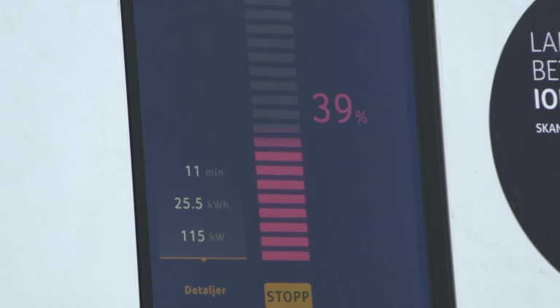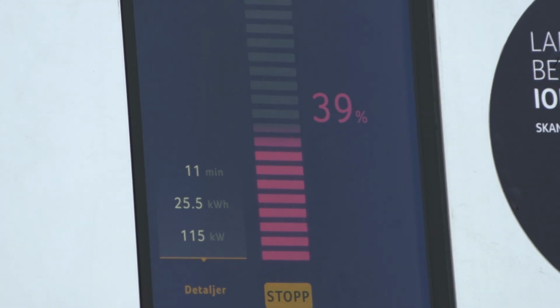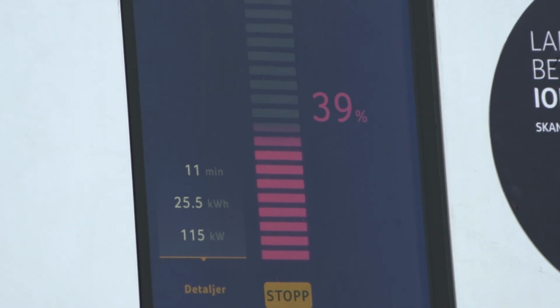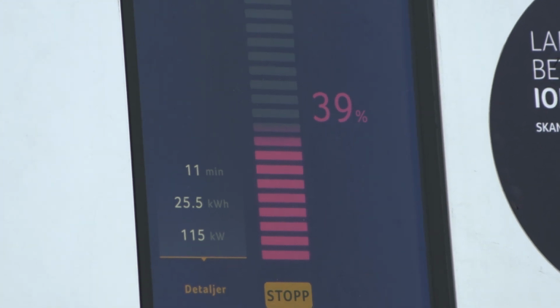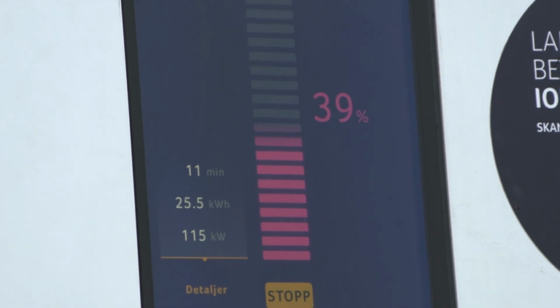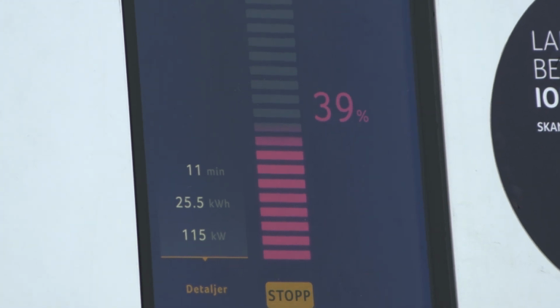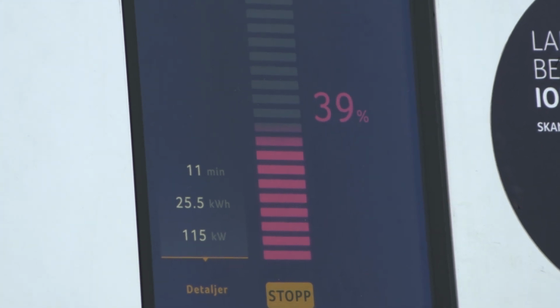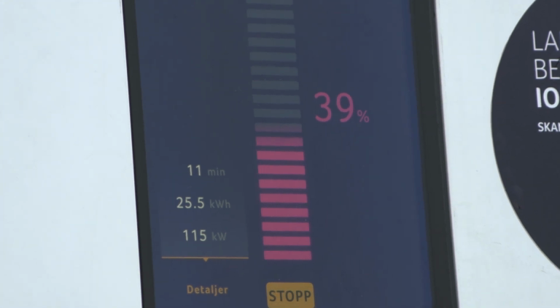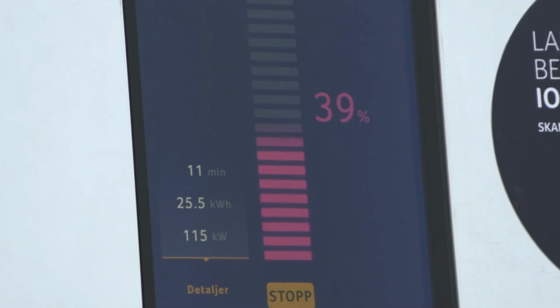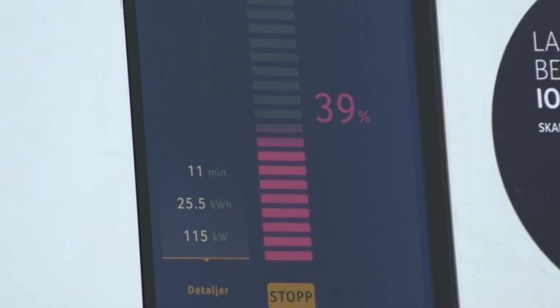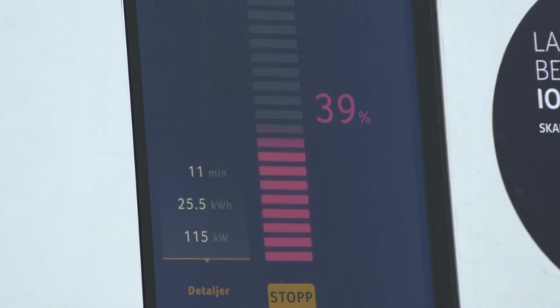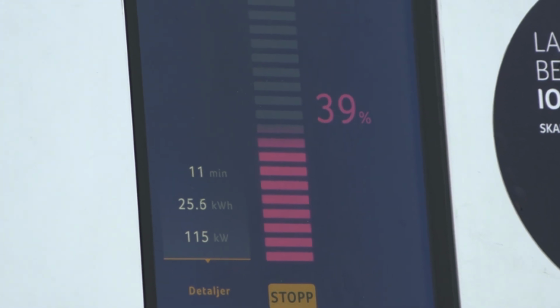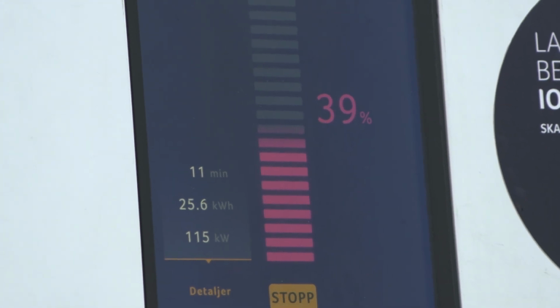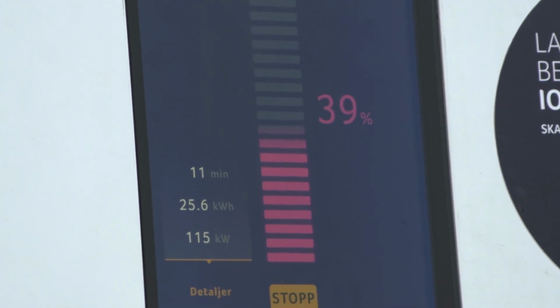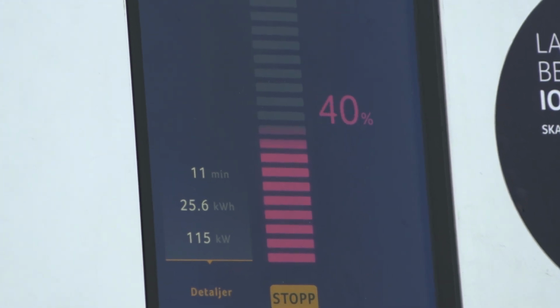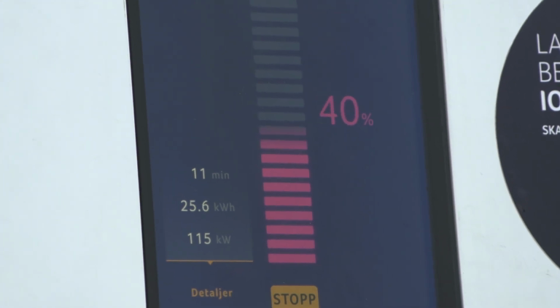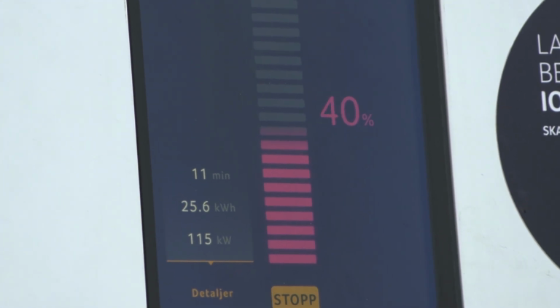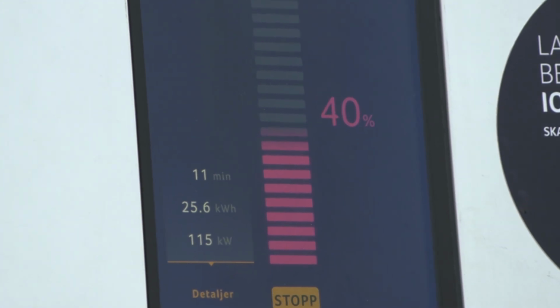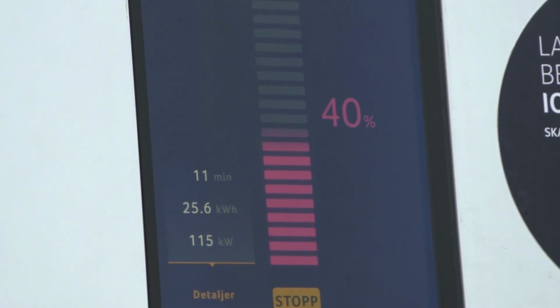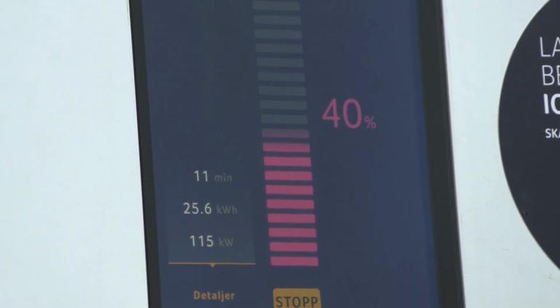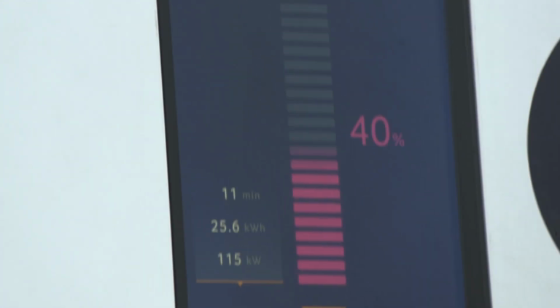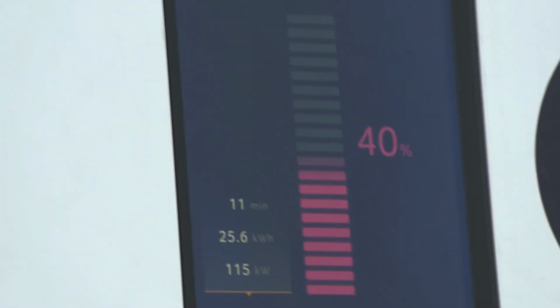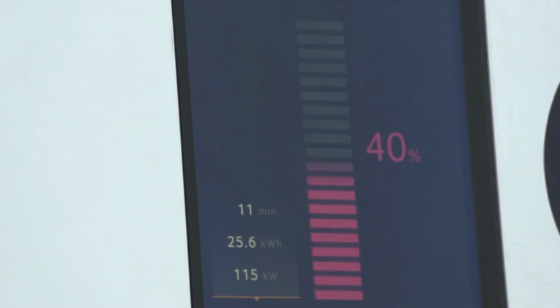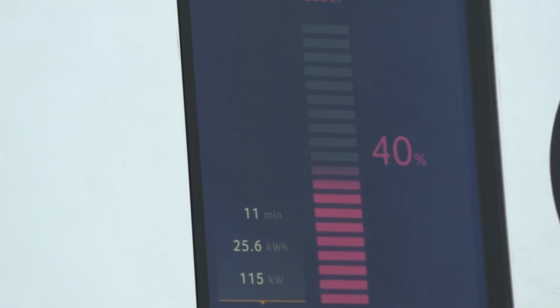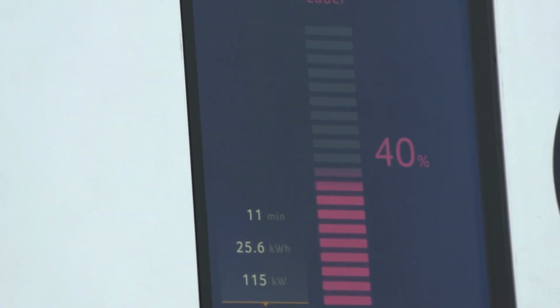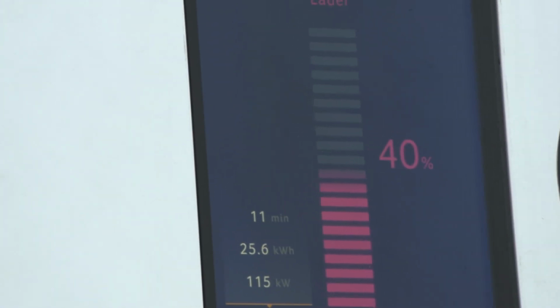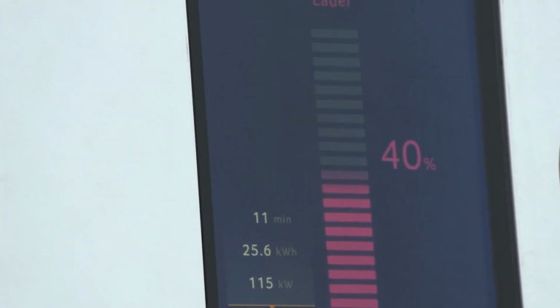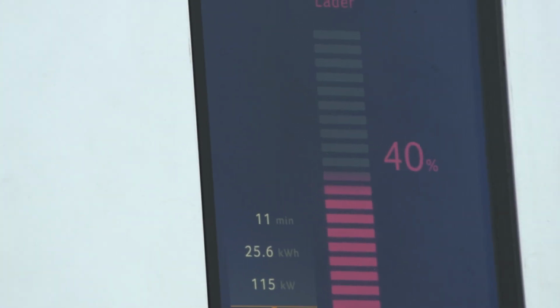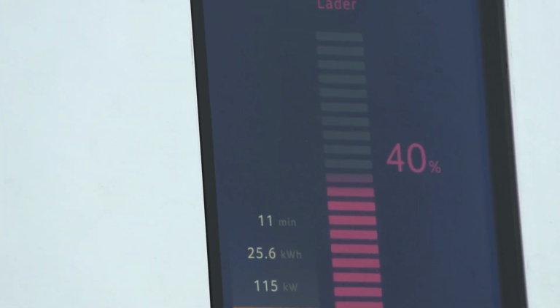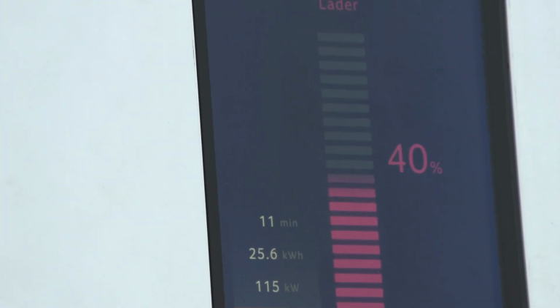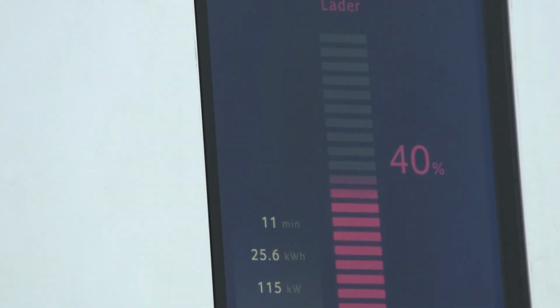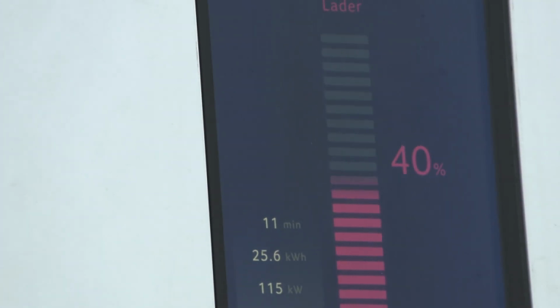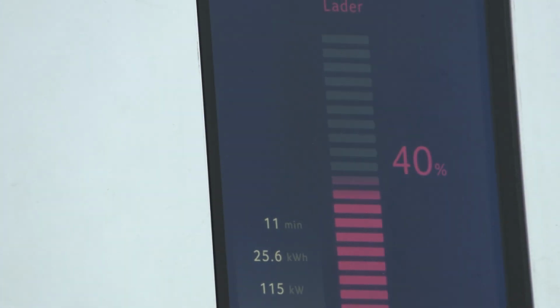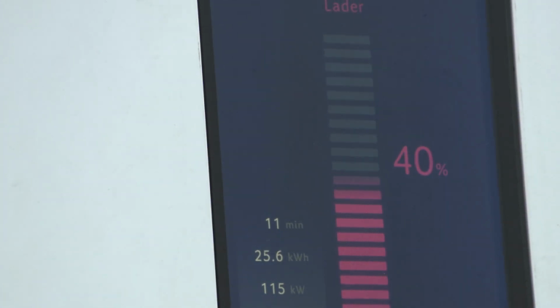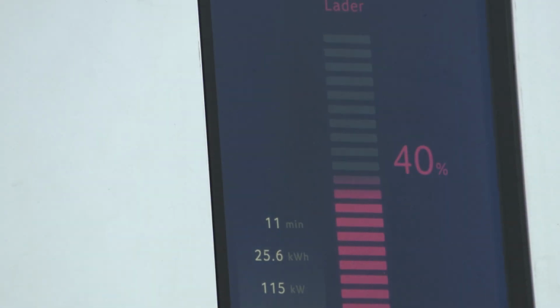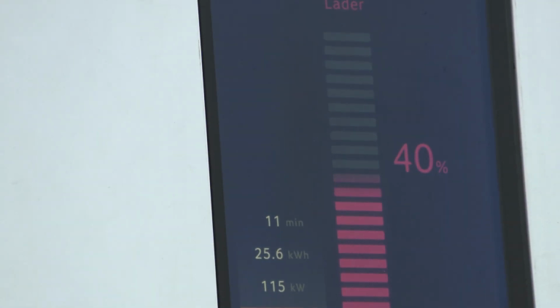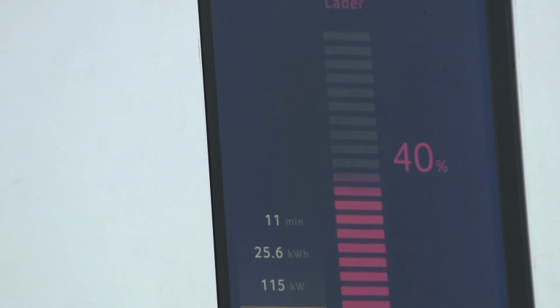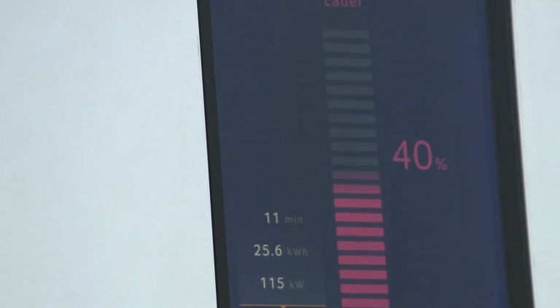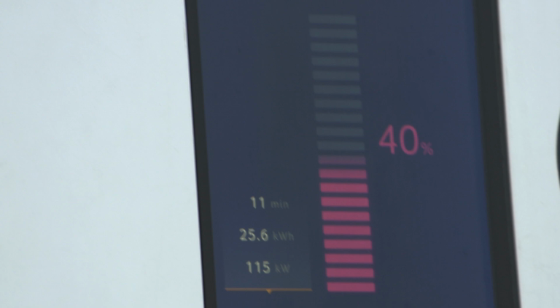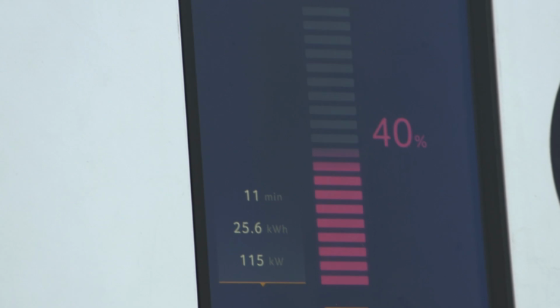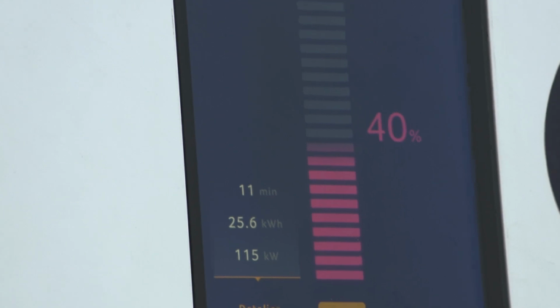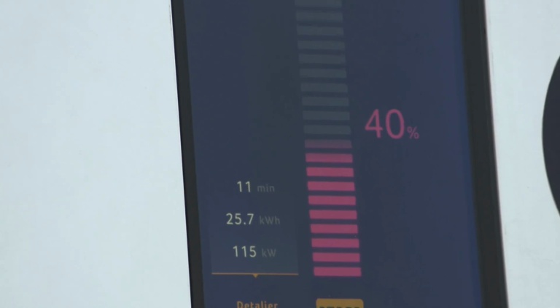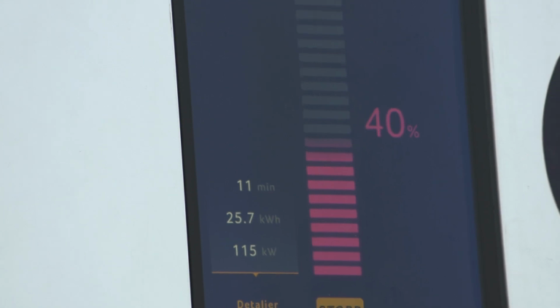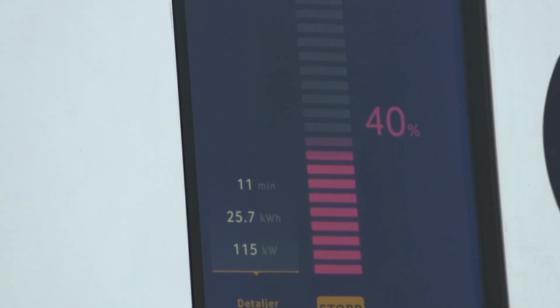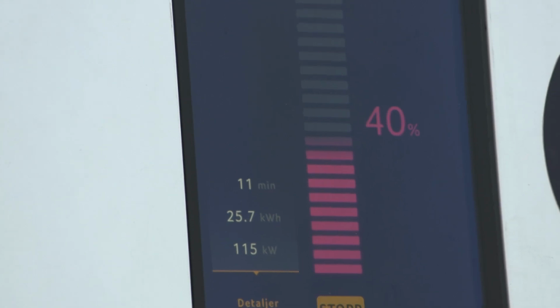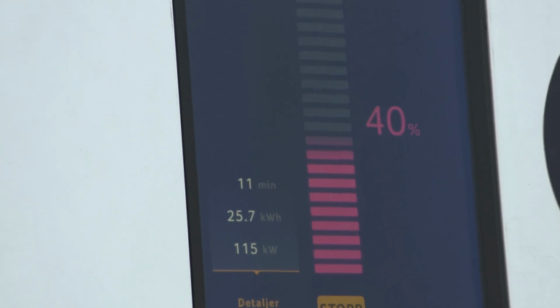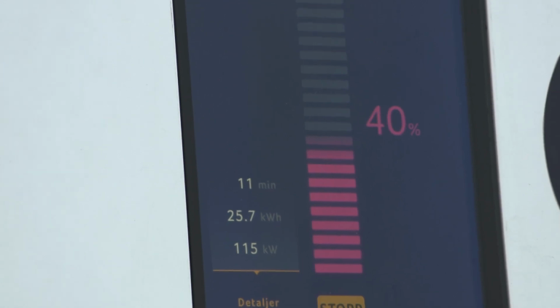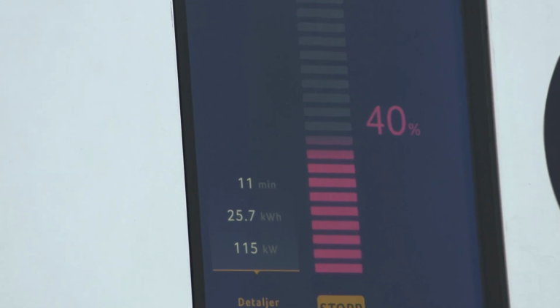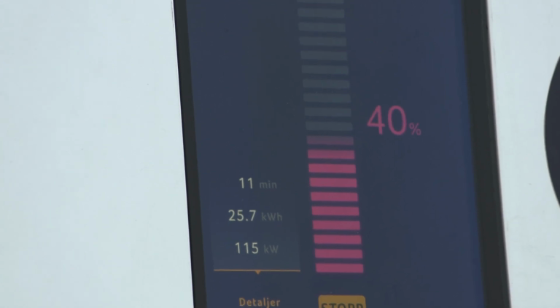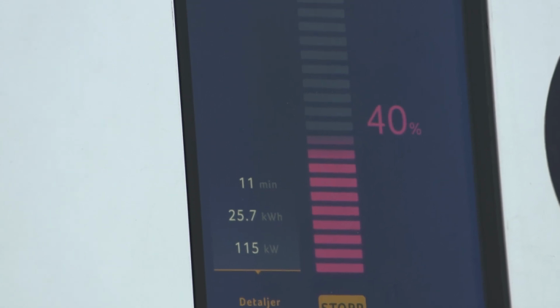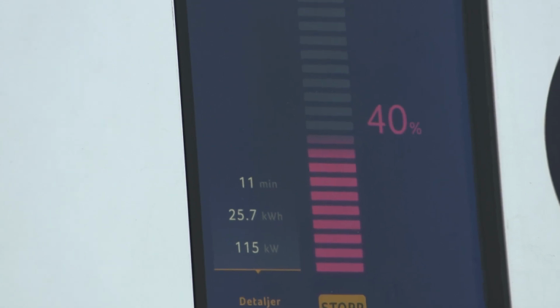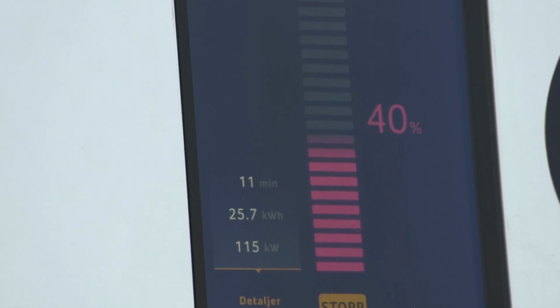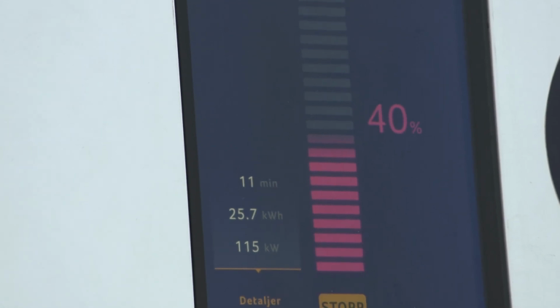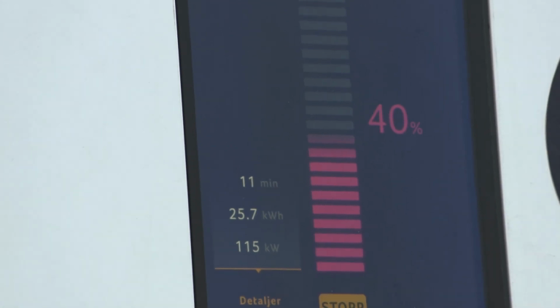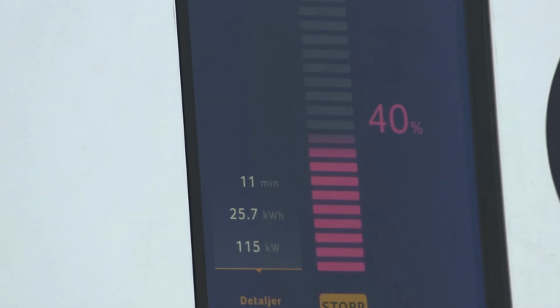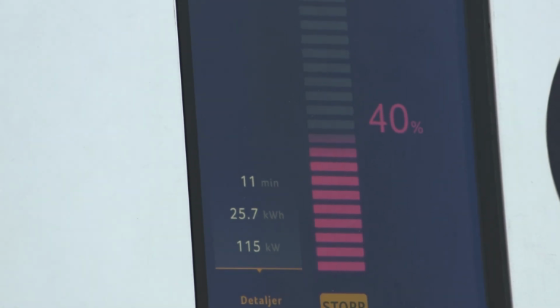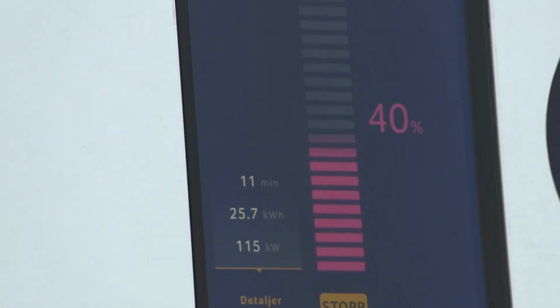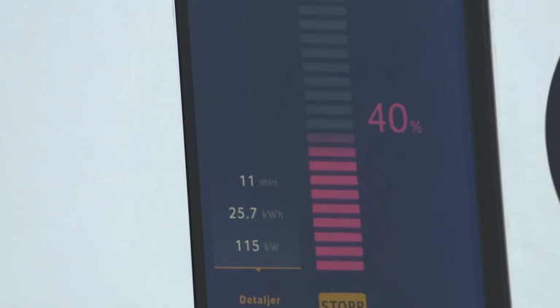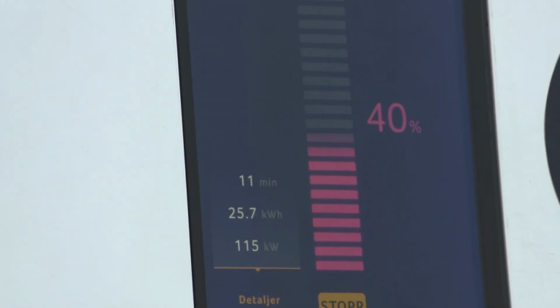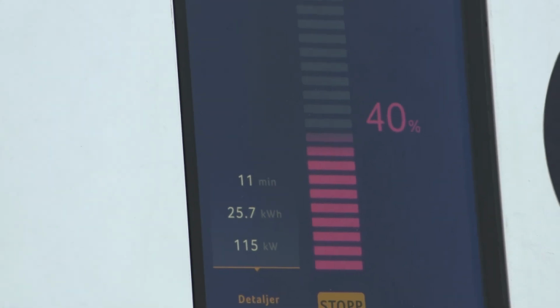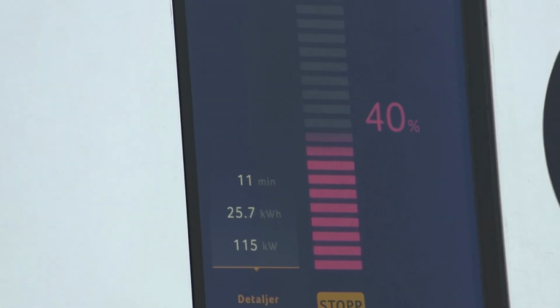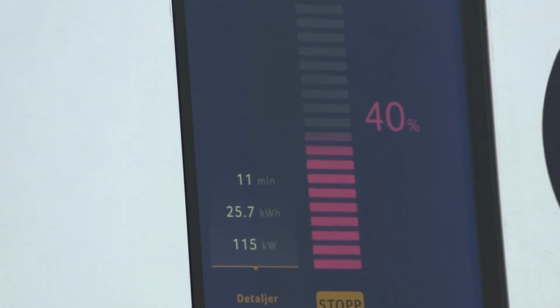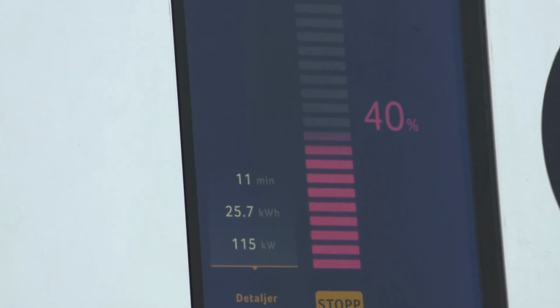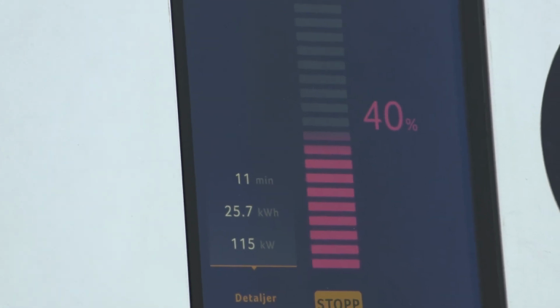From 2% to 40% in 11 minutes. That is schnell!